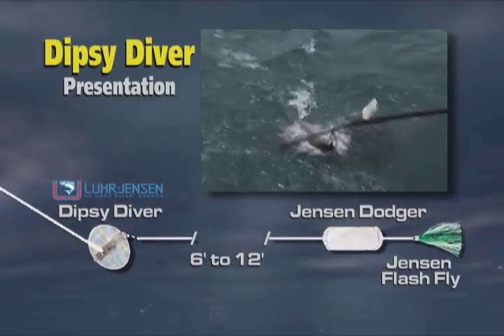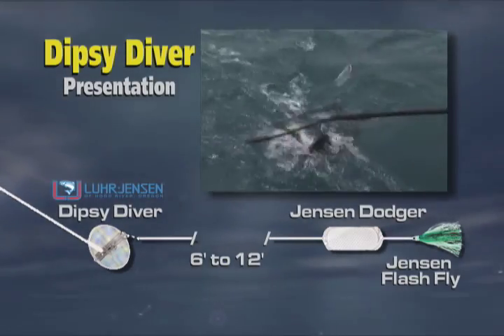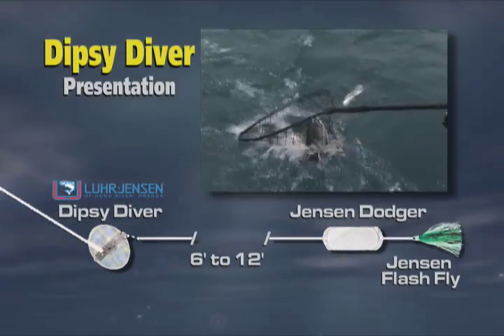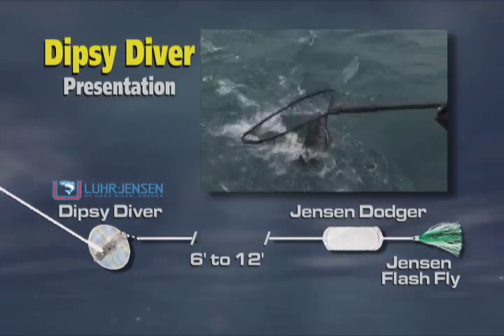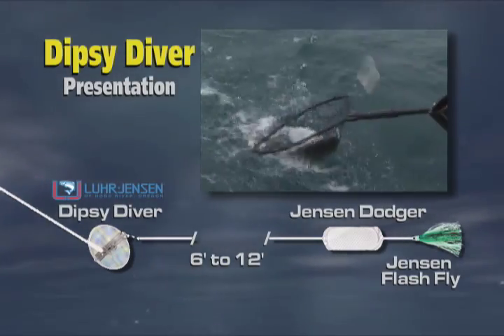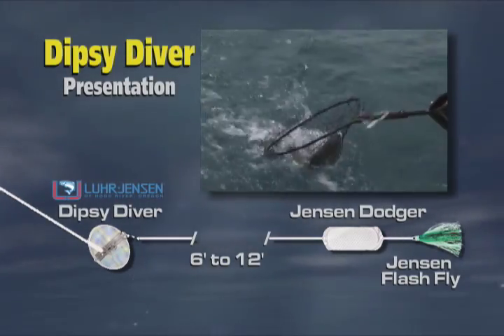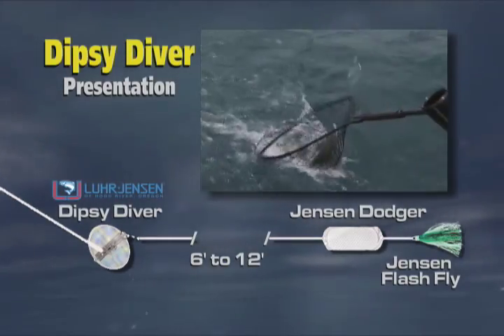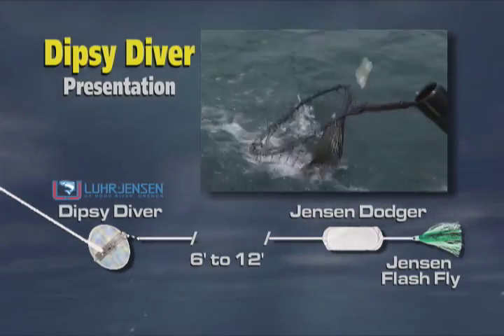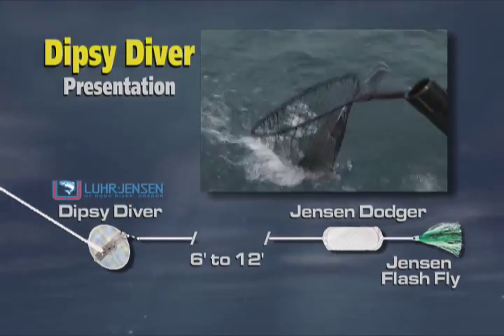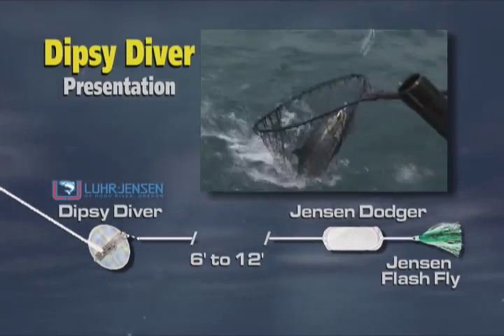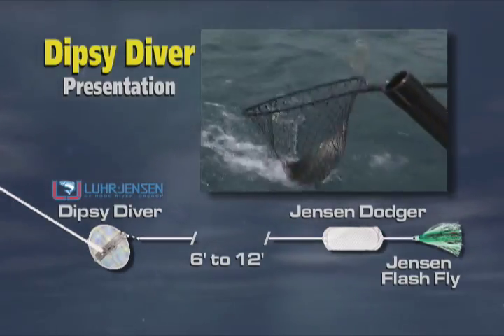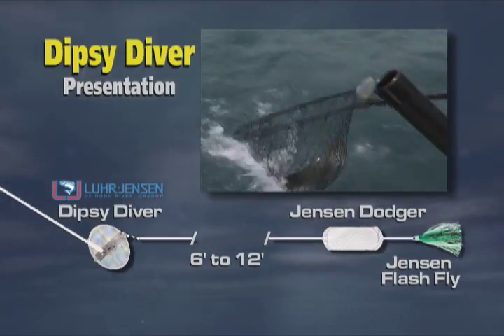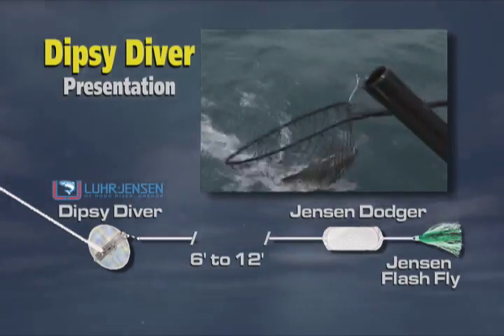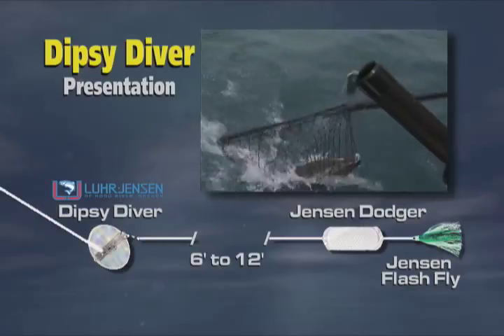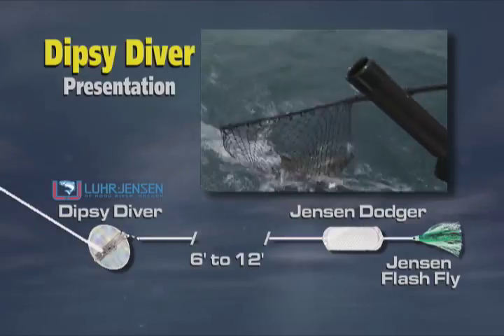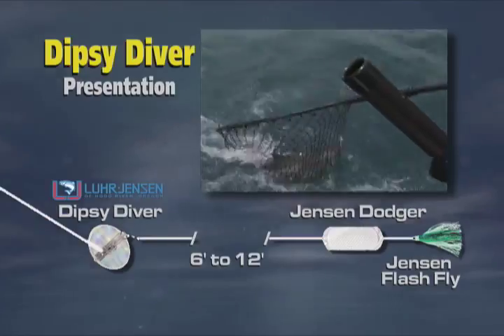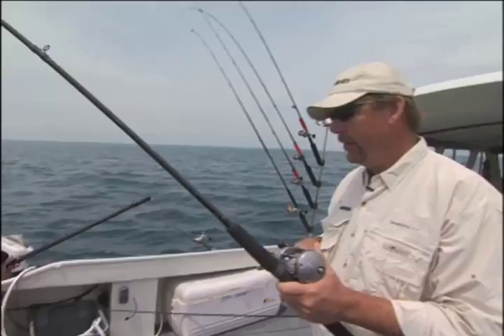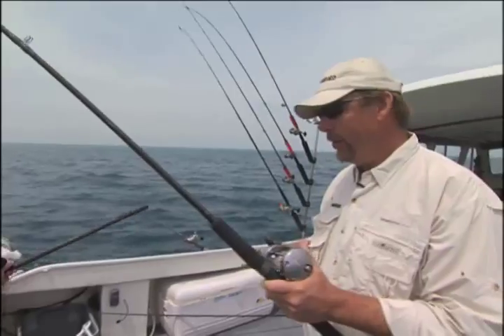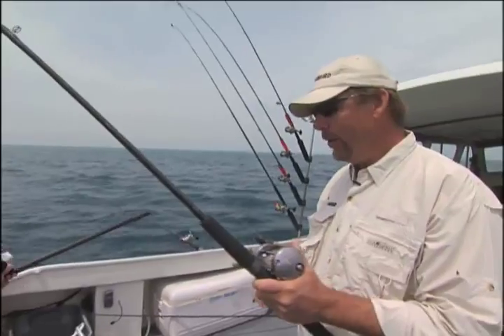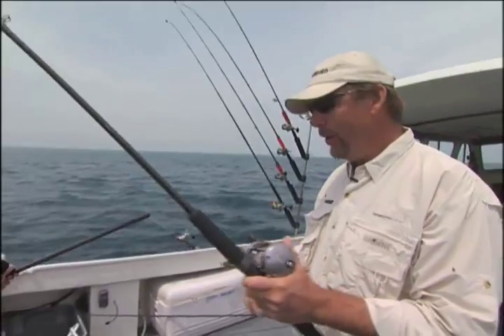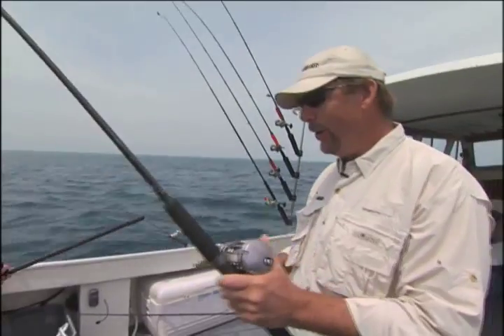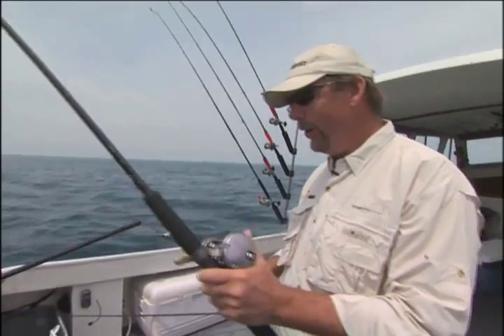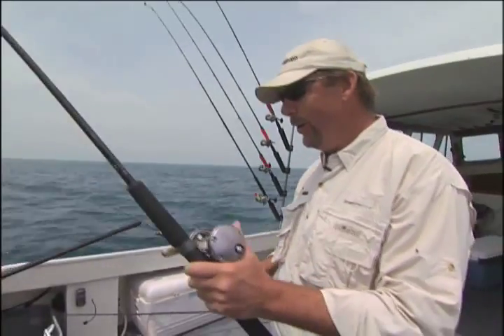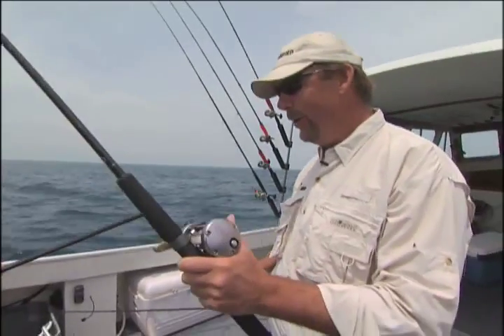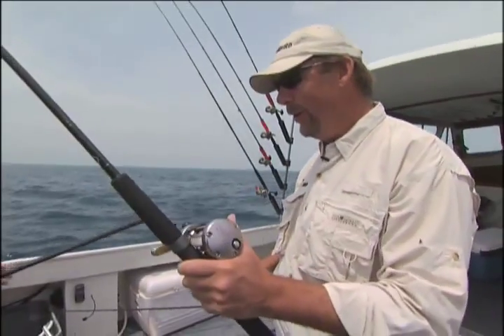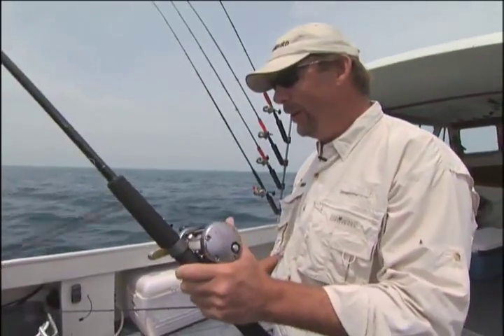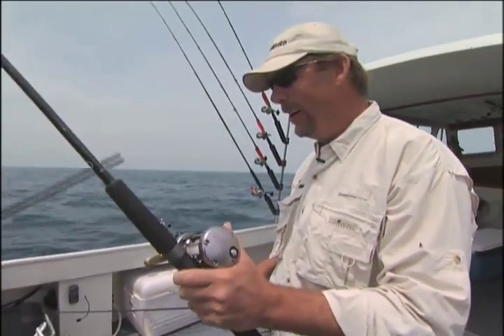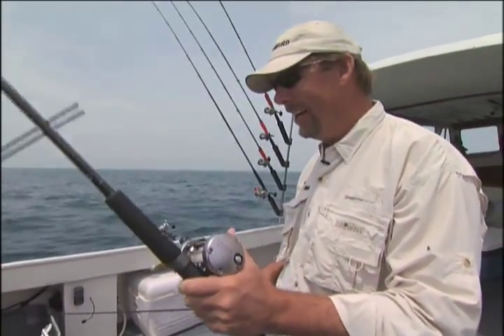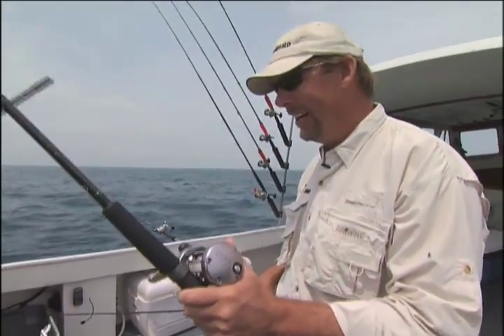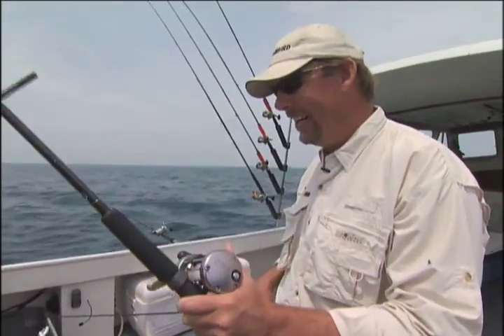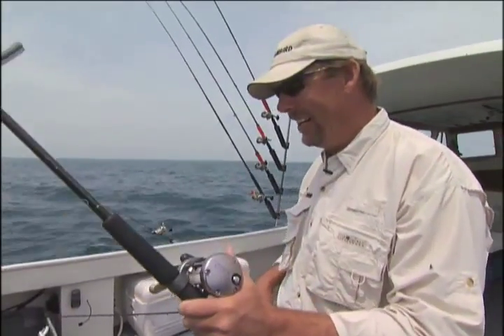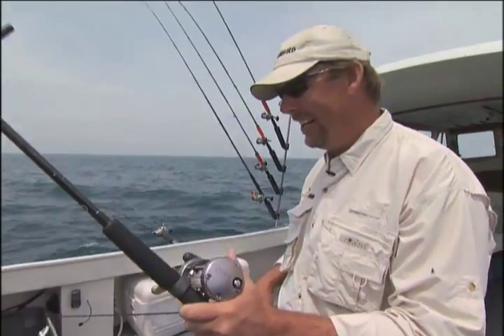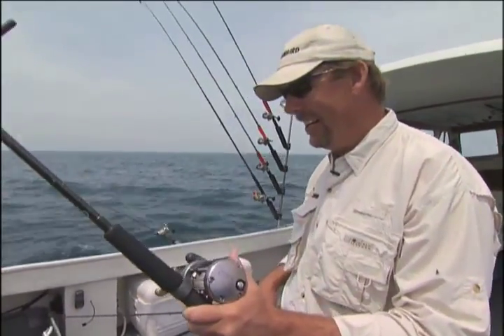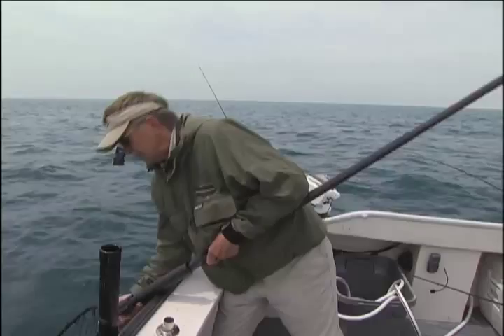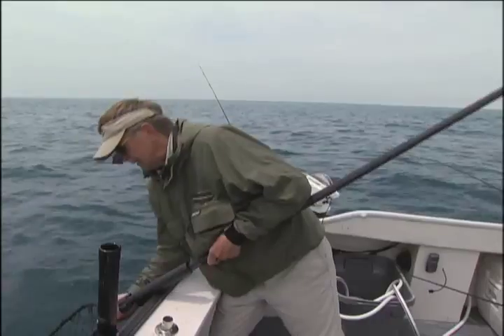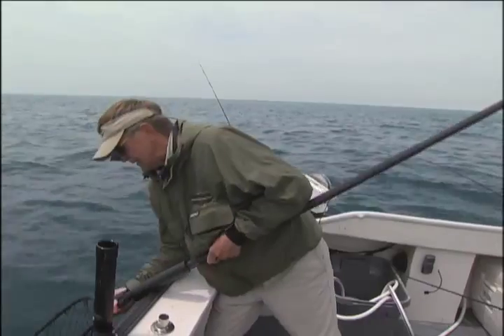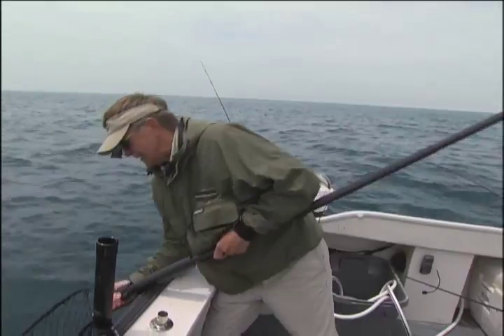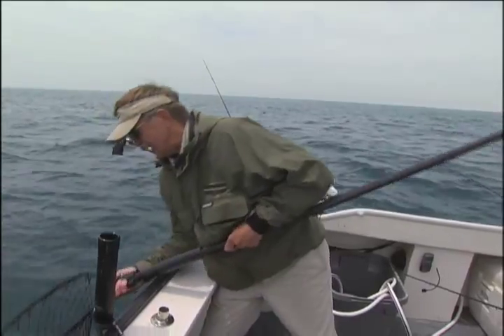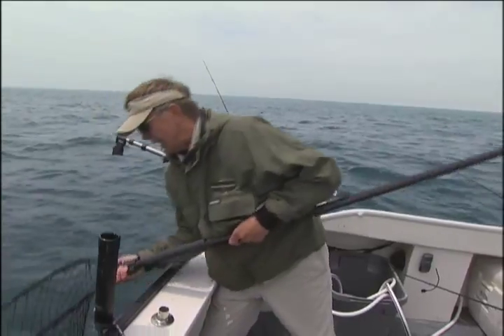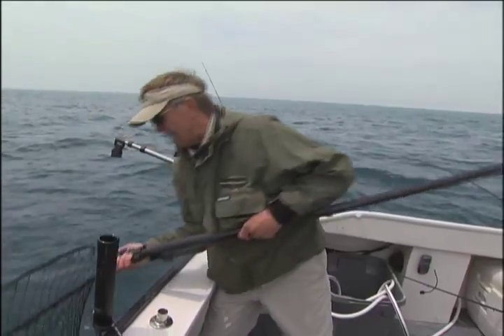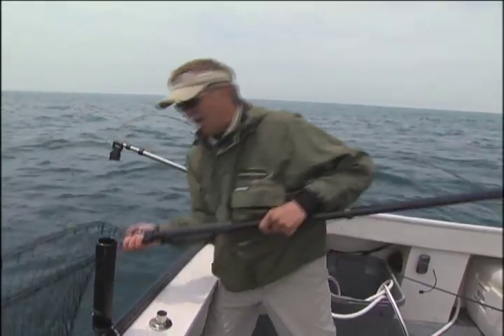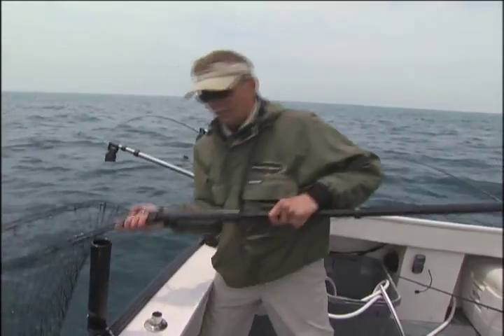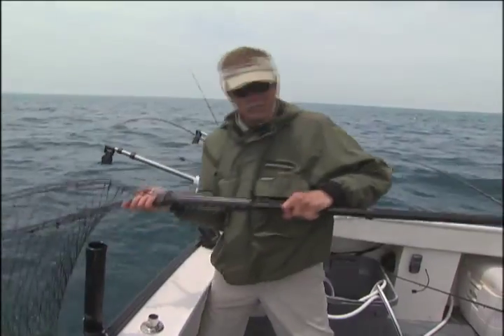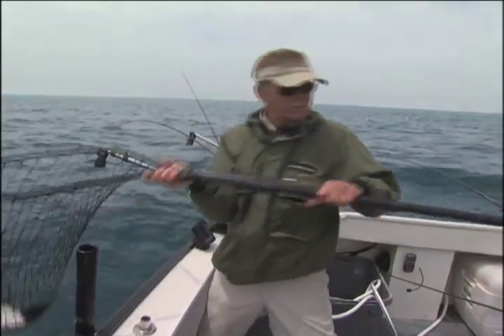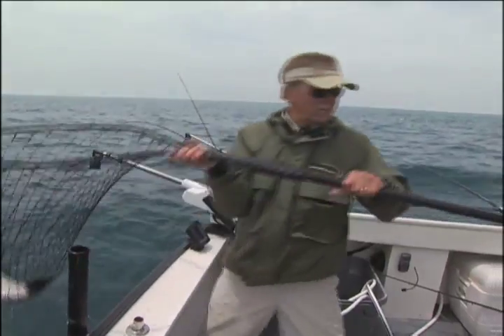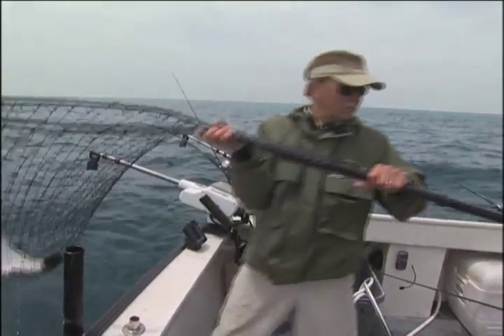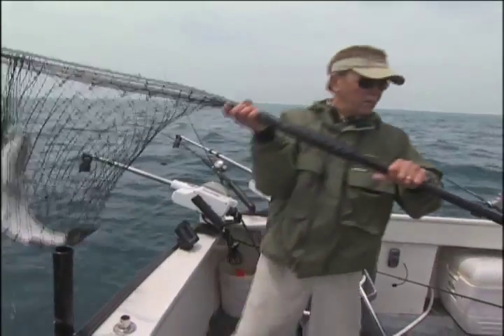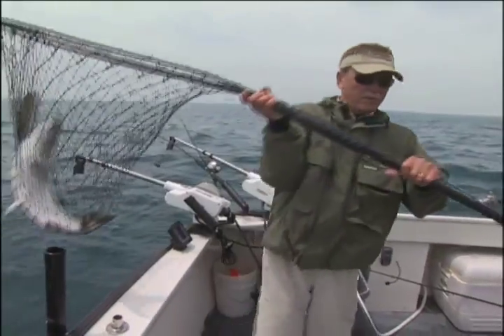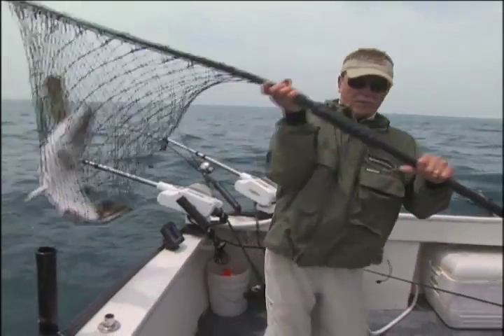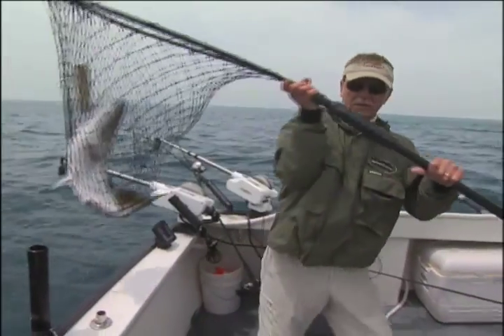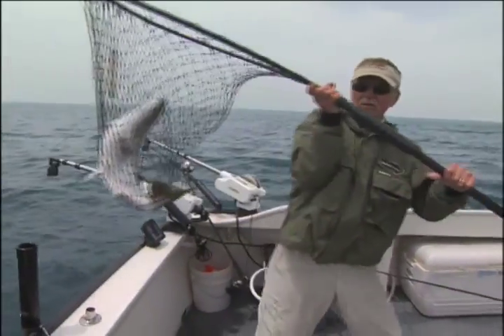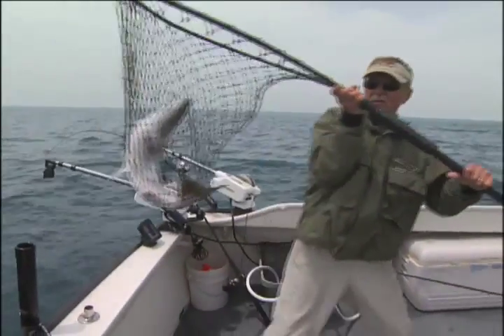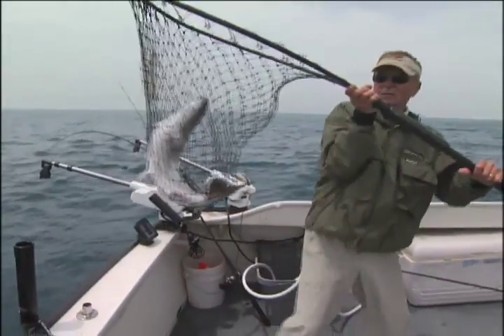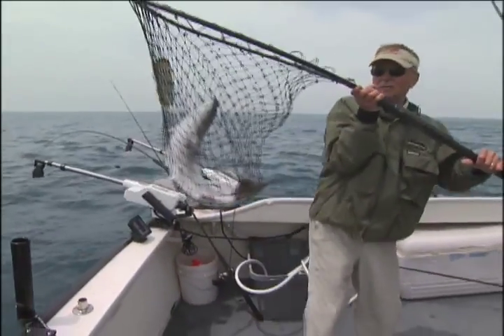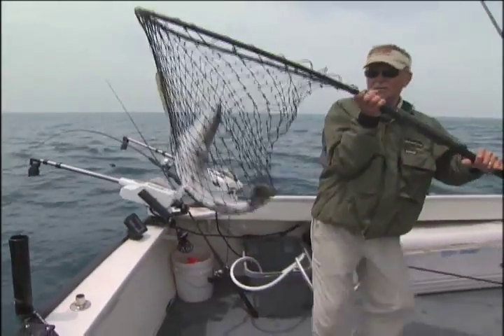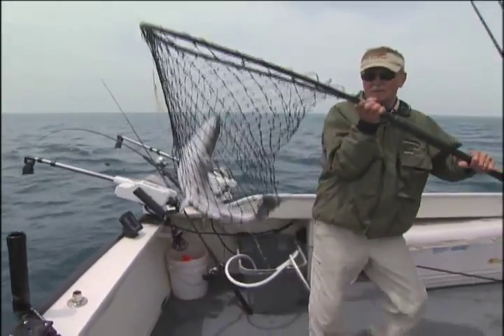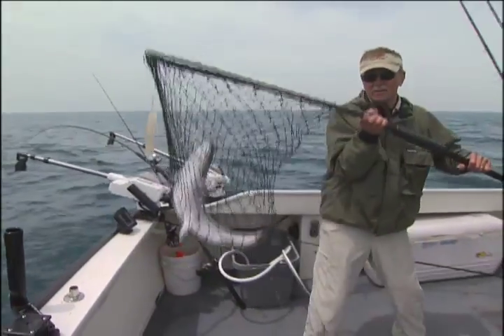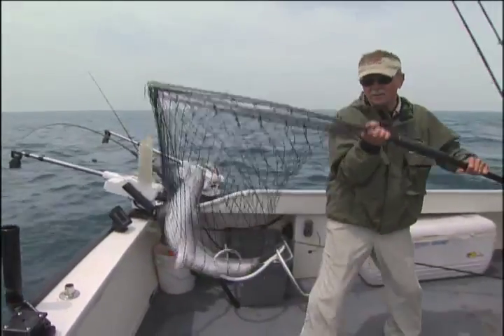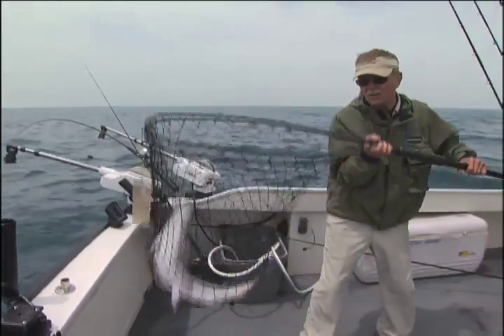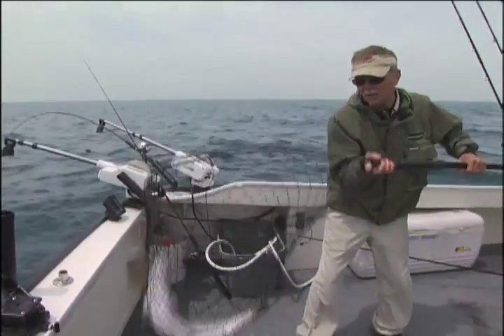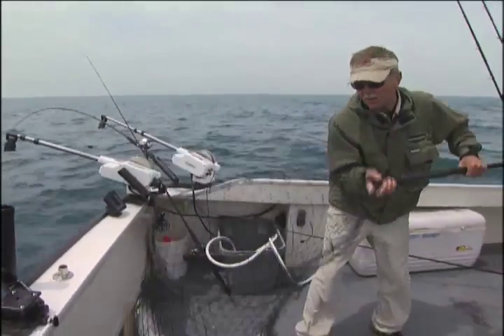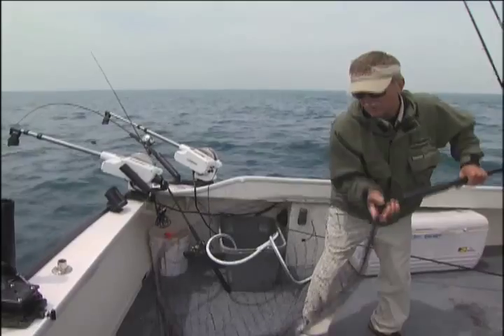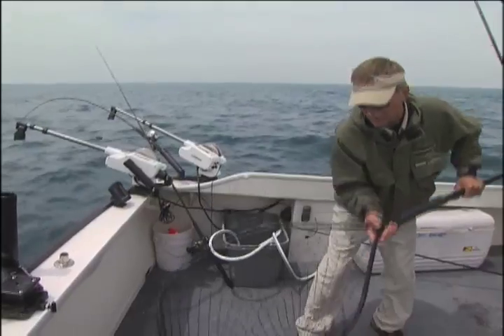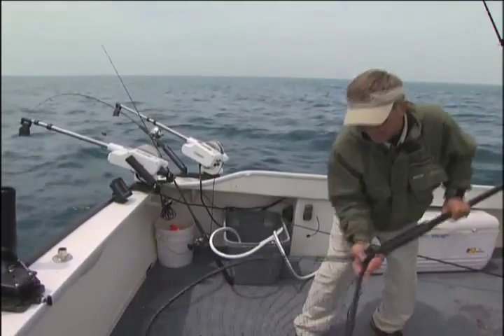Look at that! There we go — another big king salmon!